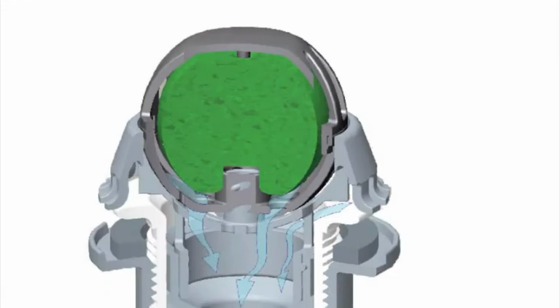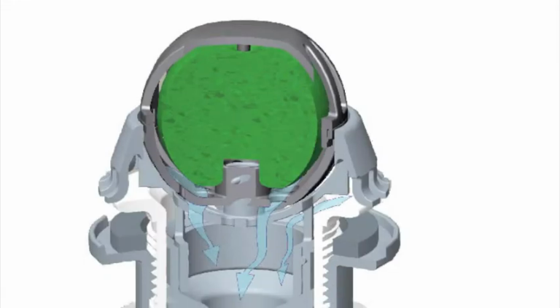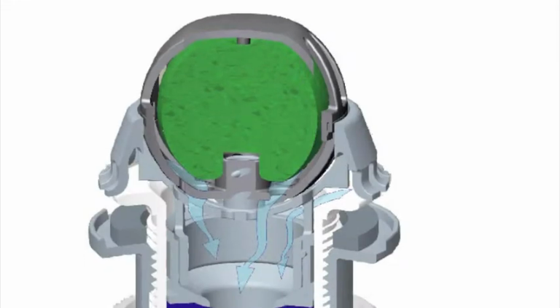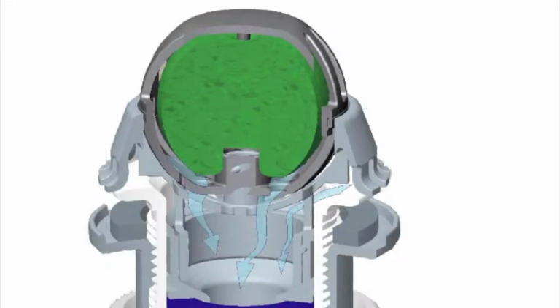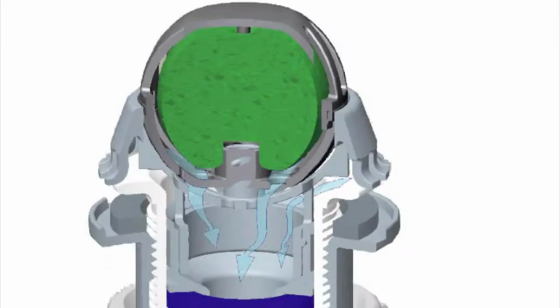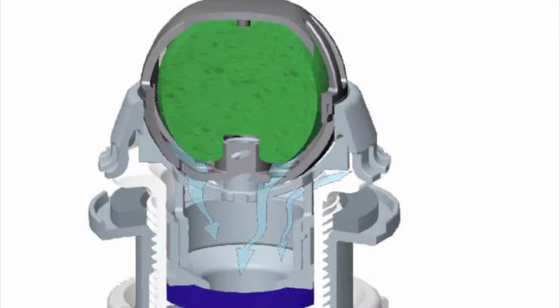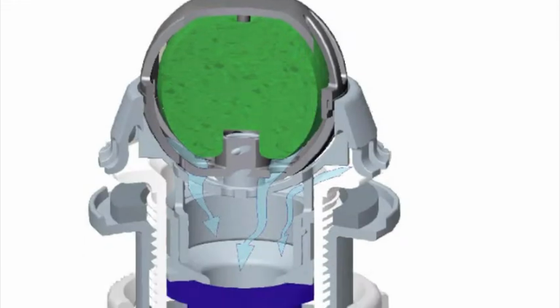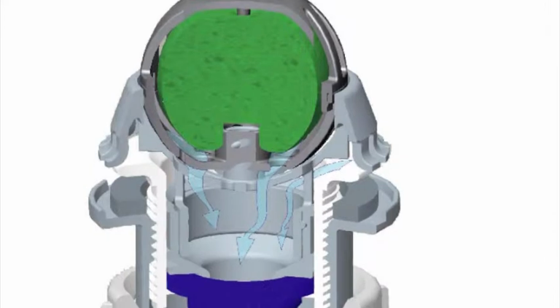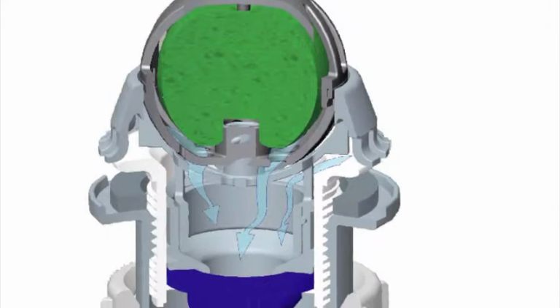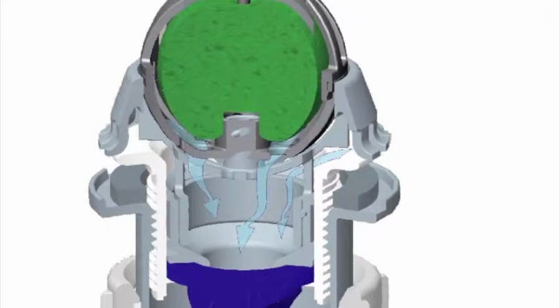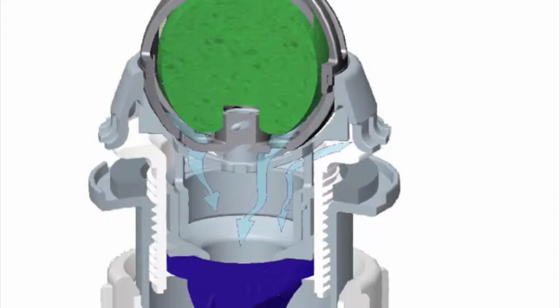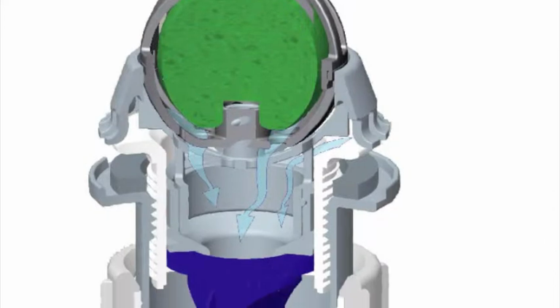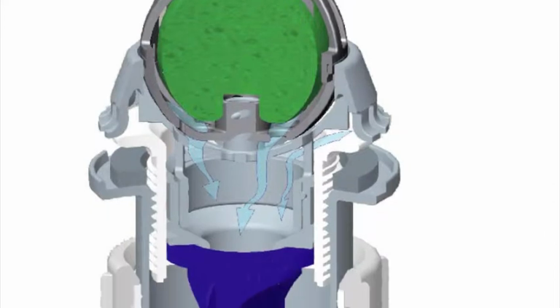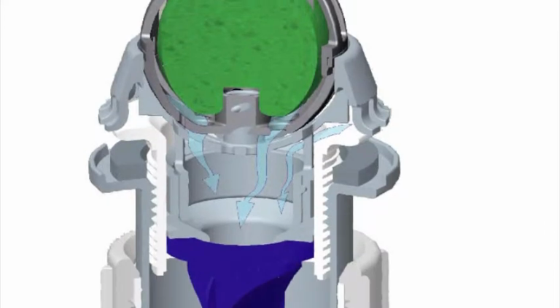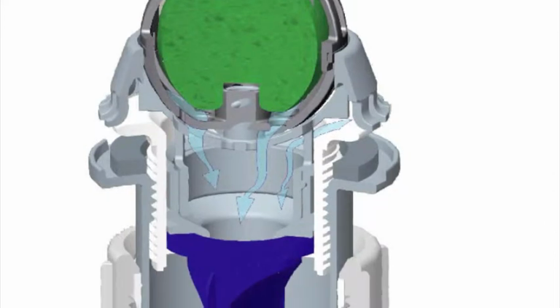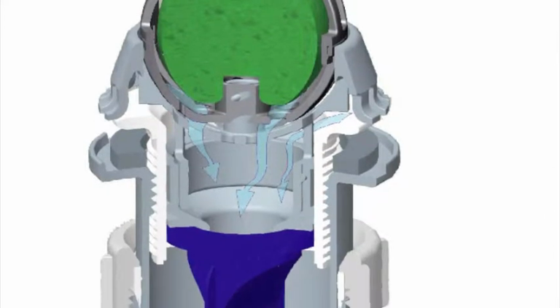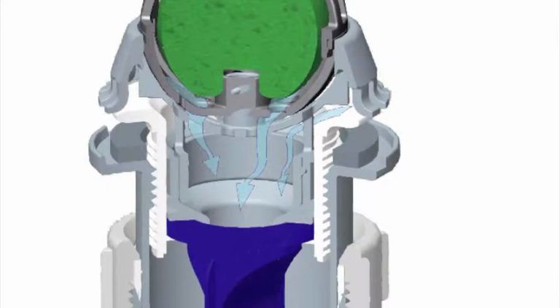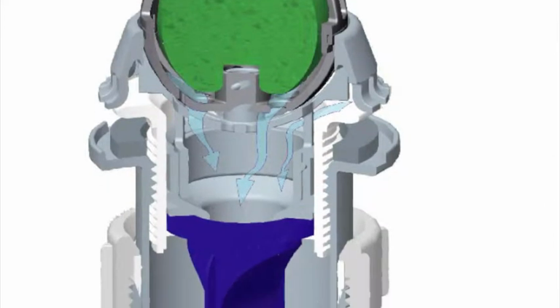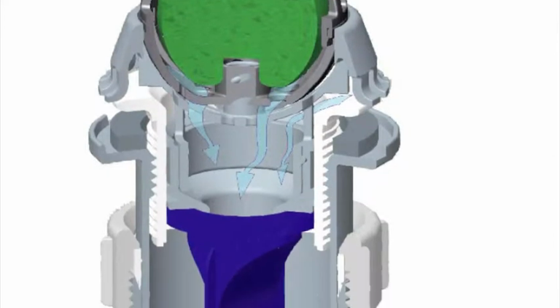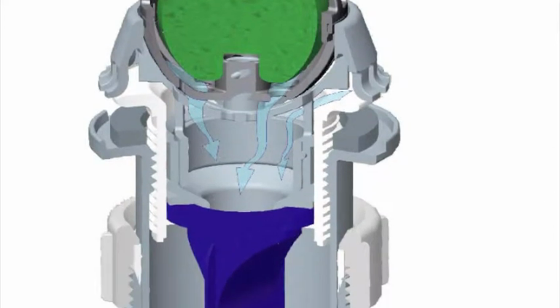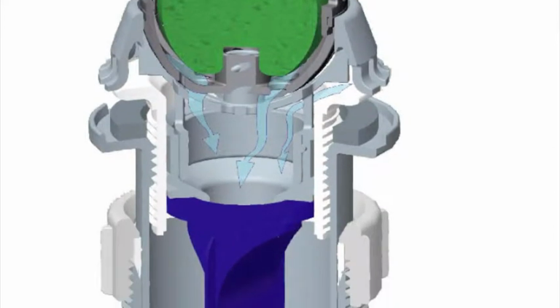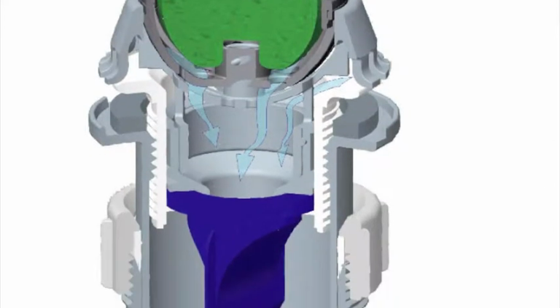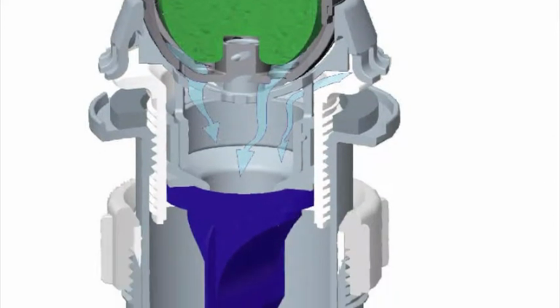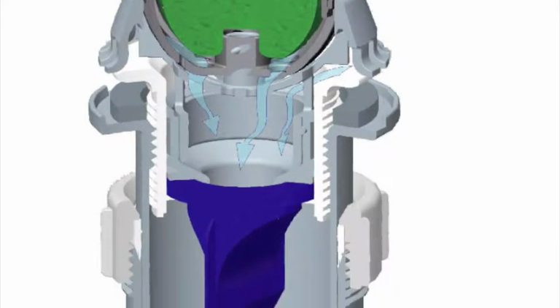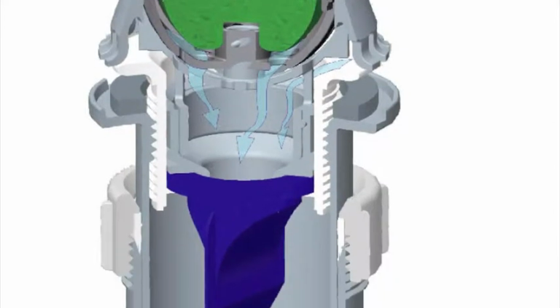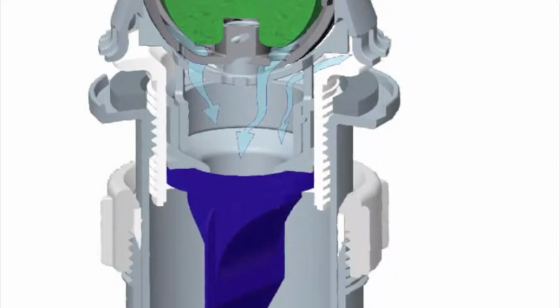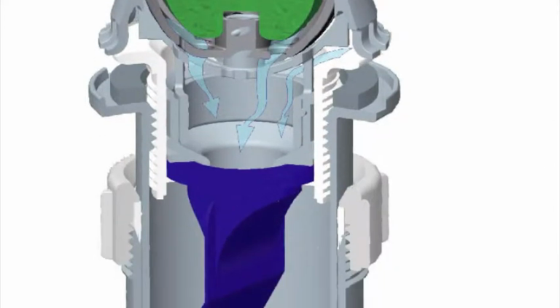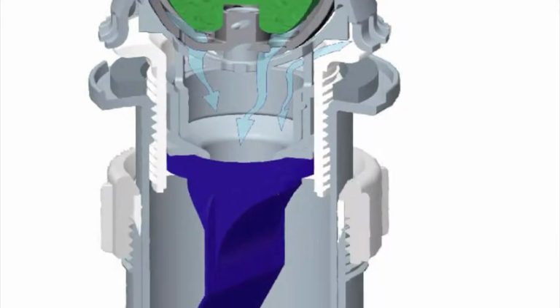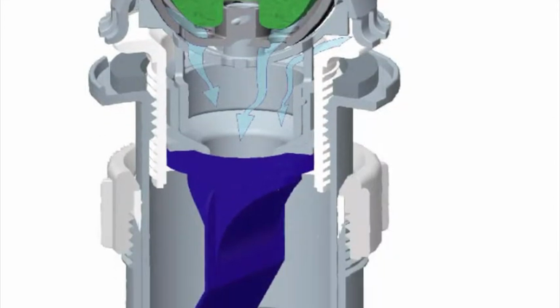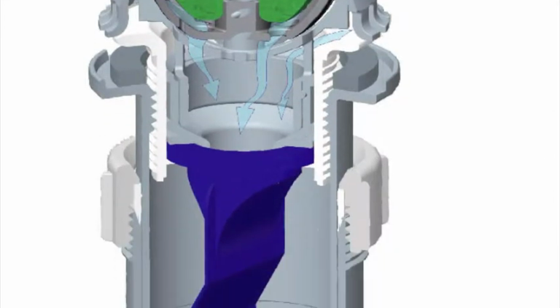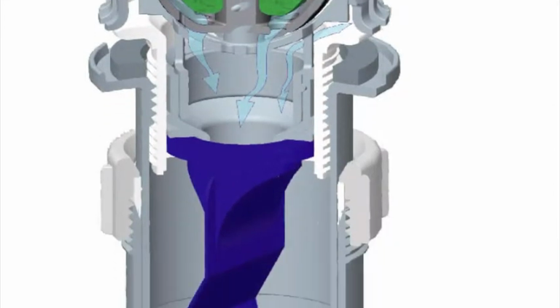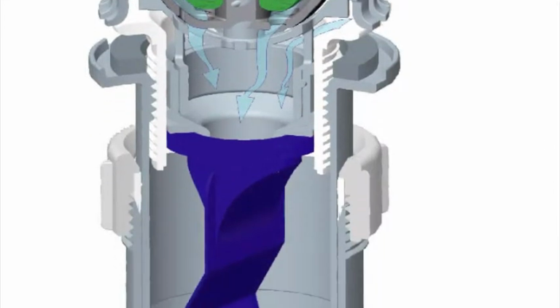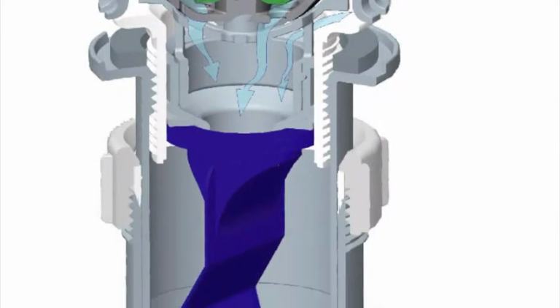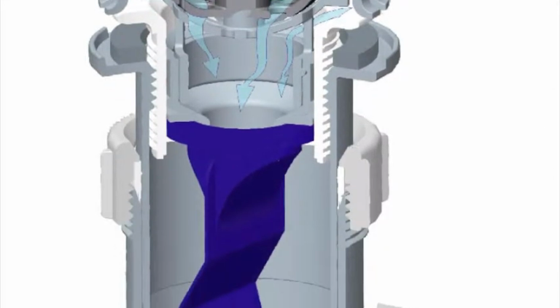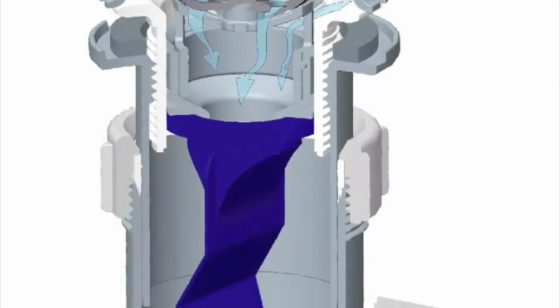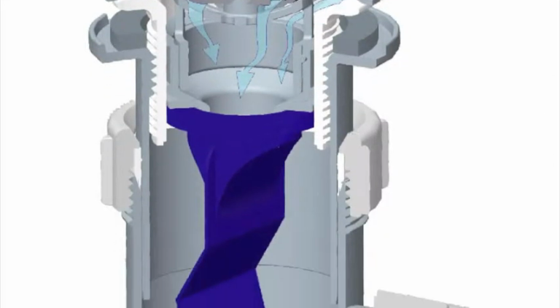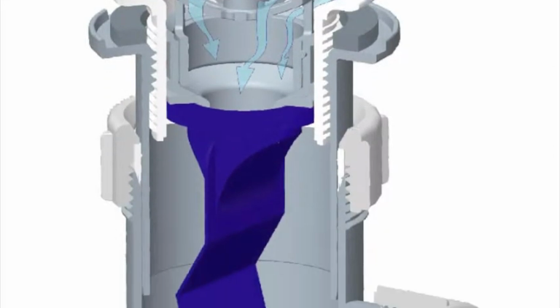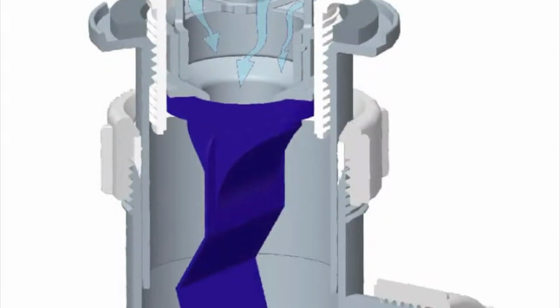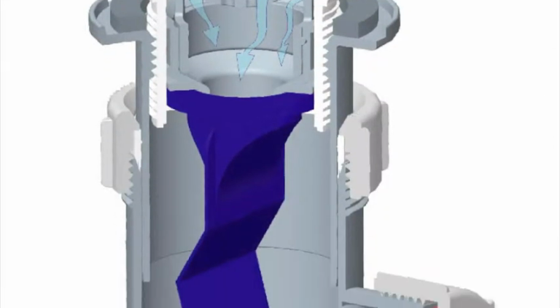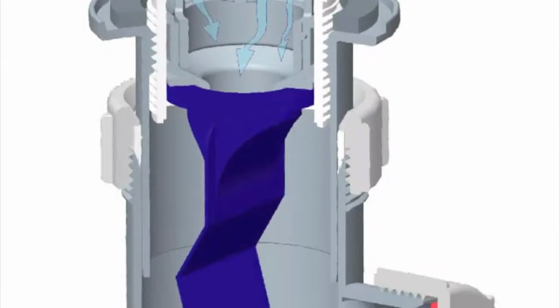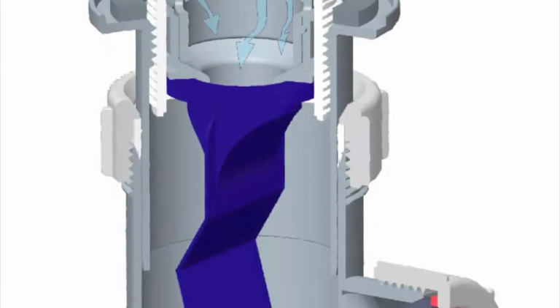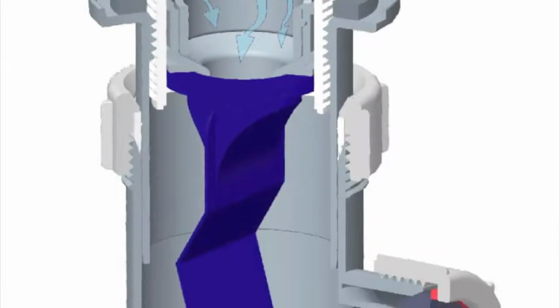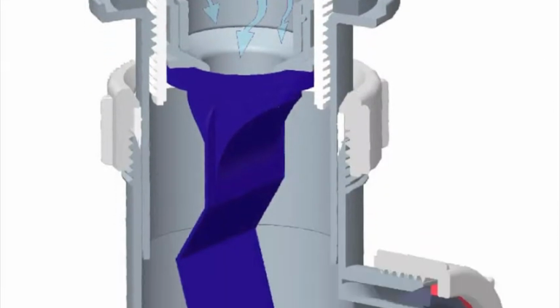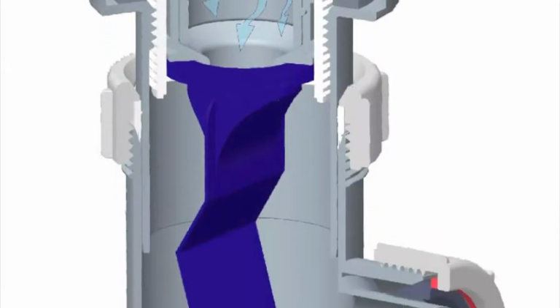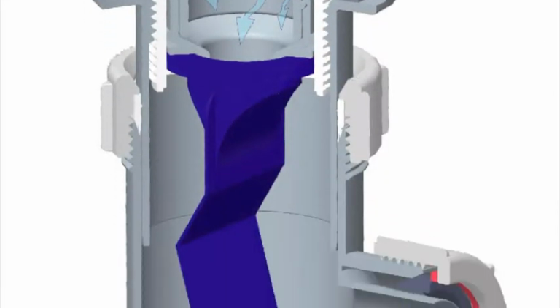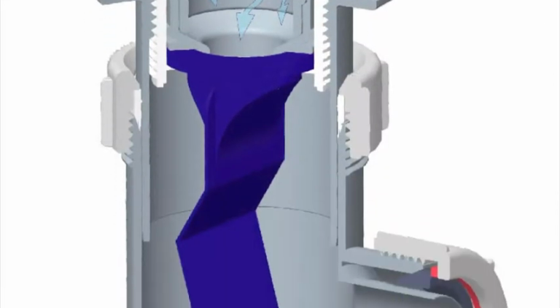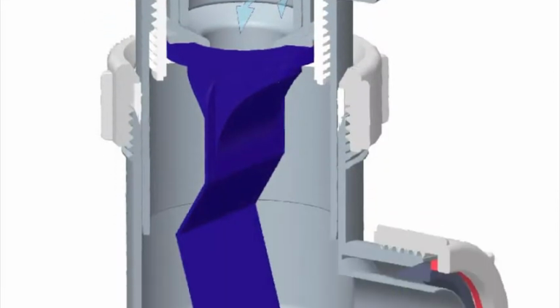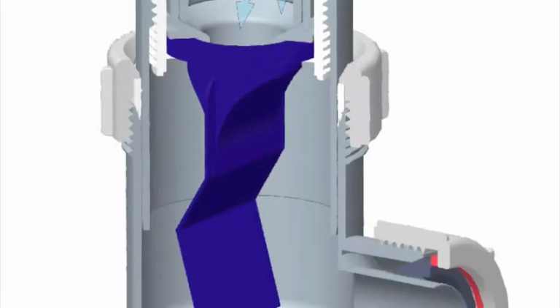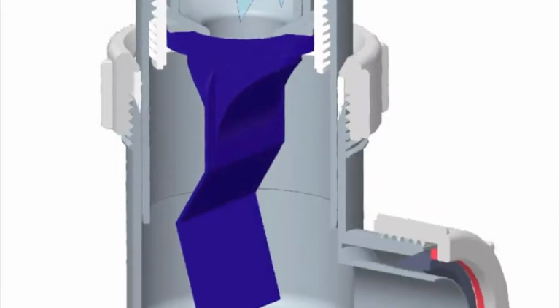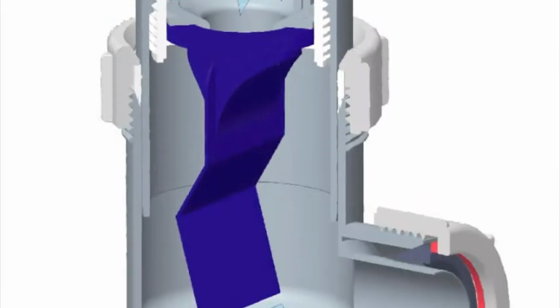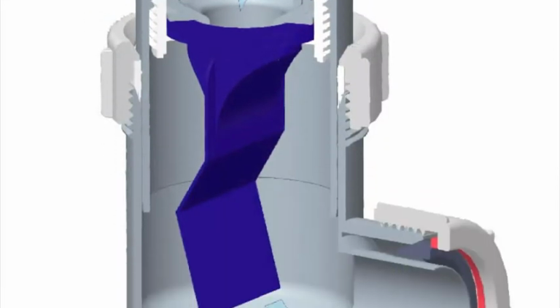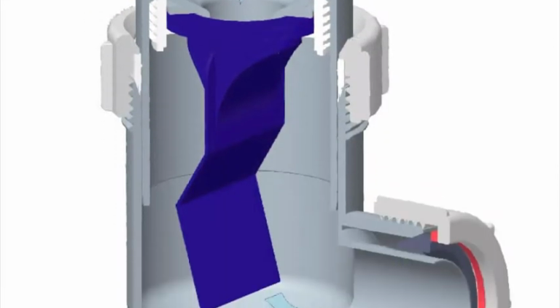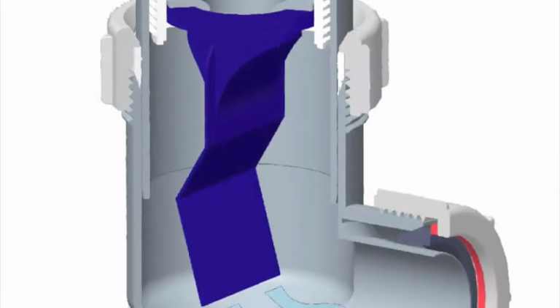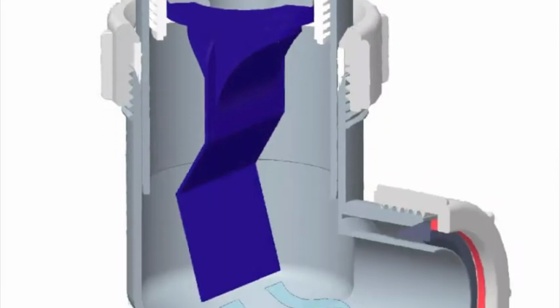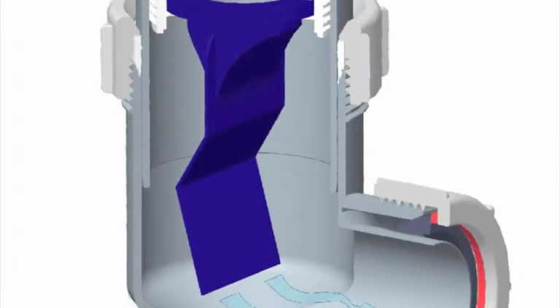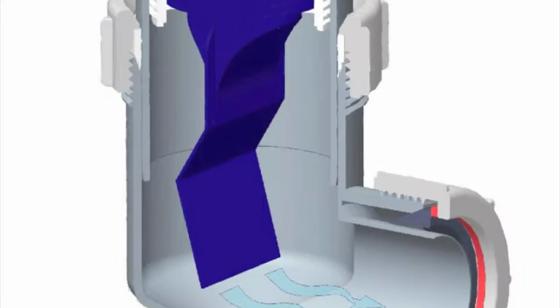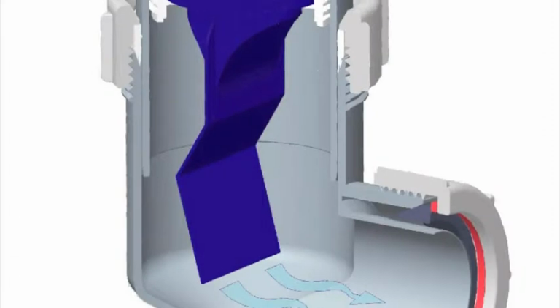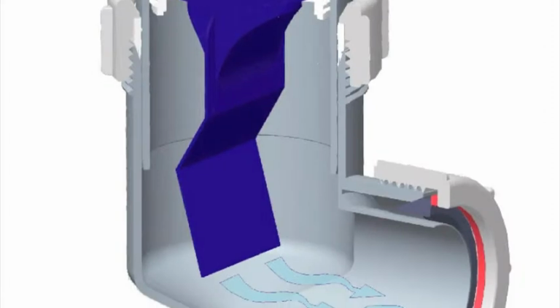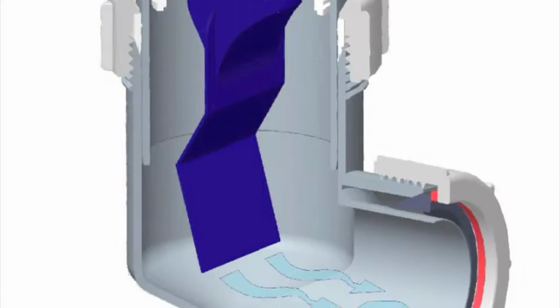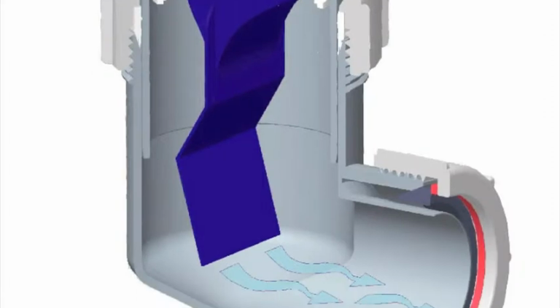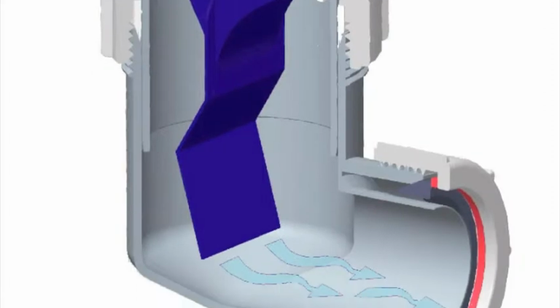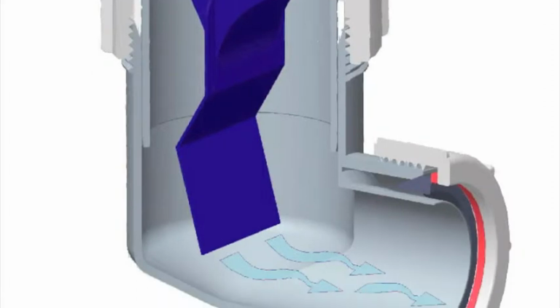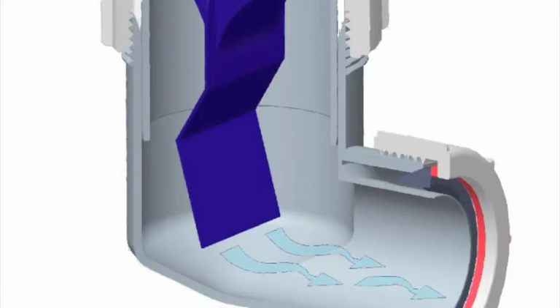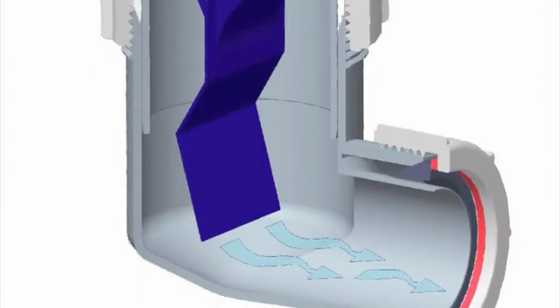A one-way valve with multiple sealing points, which acts as a physical barrier stopping drain odours entering the washroom.